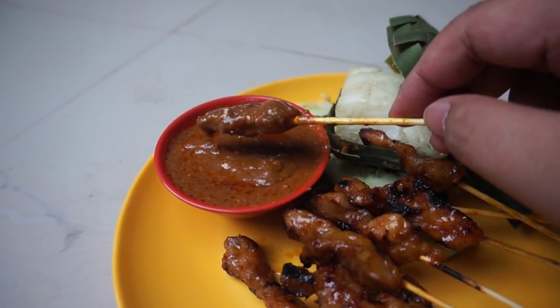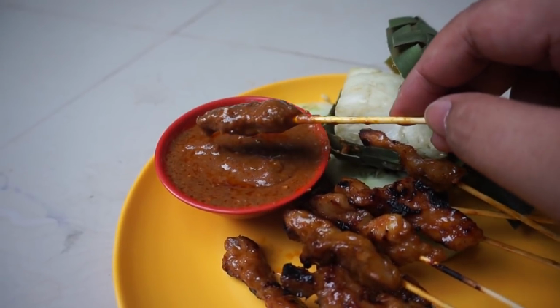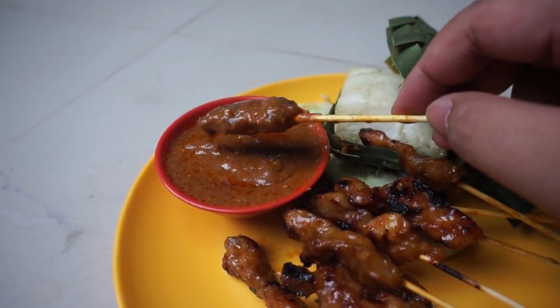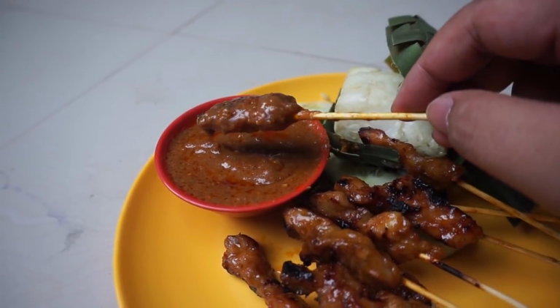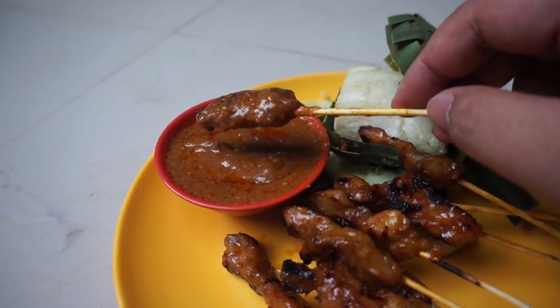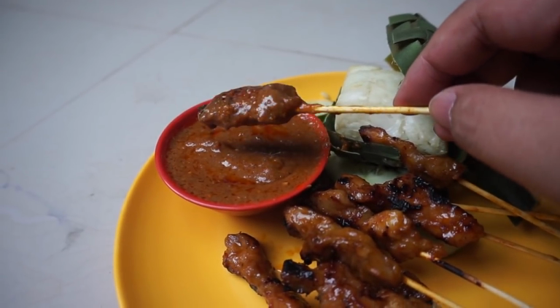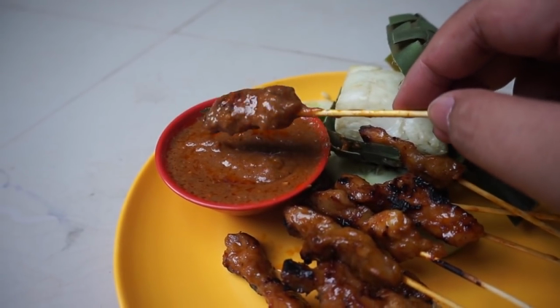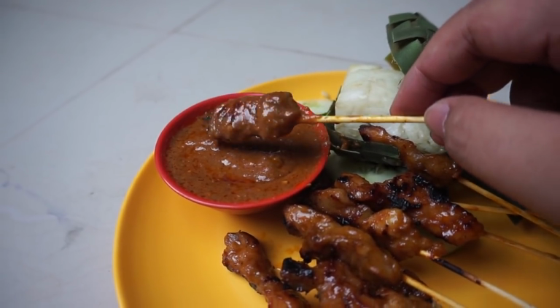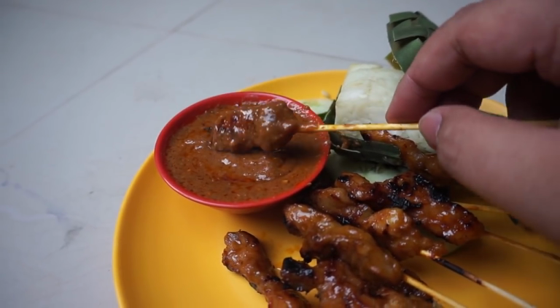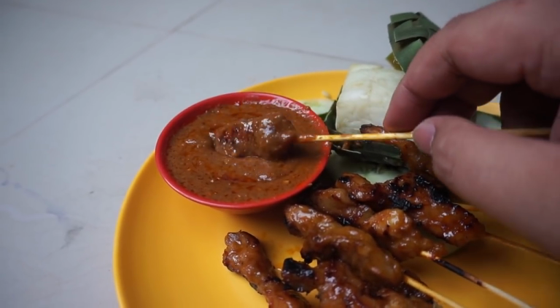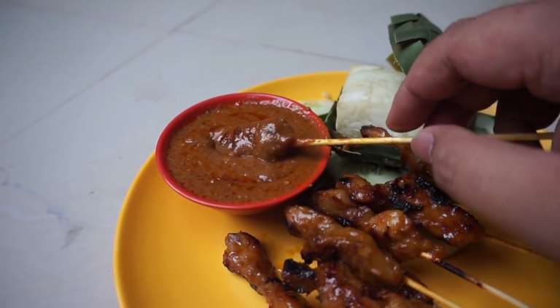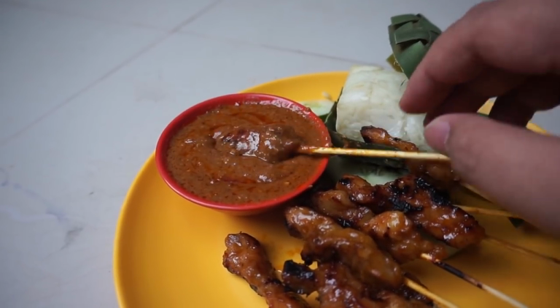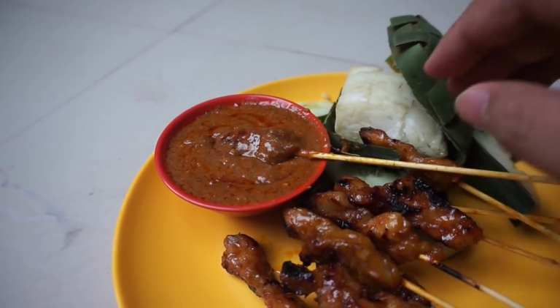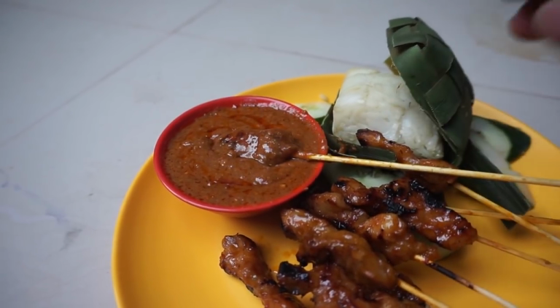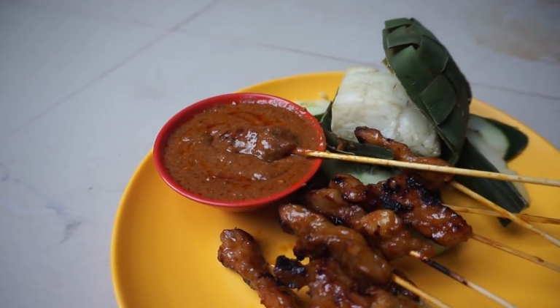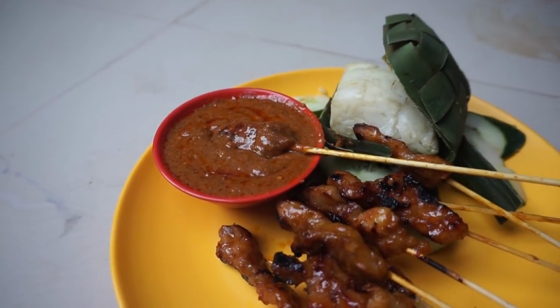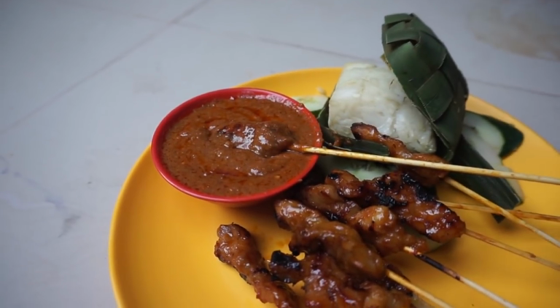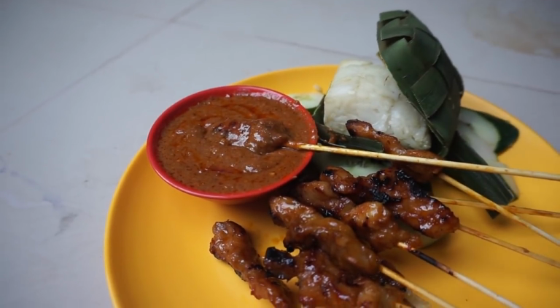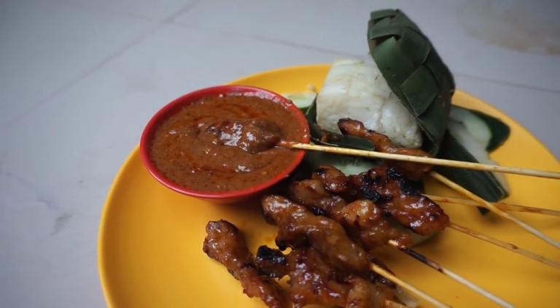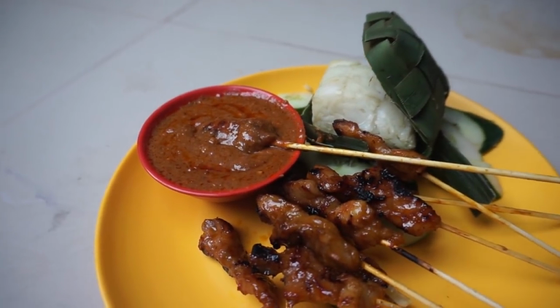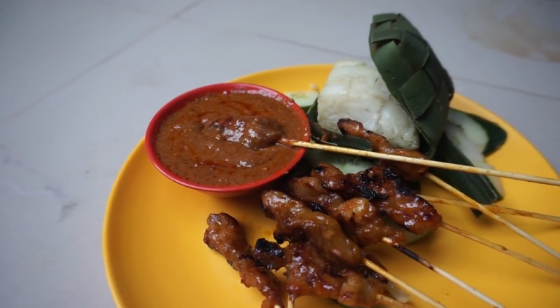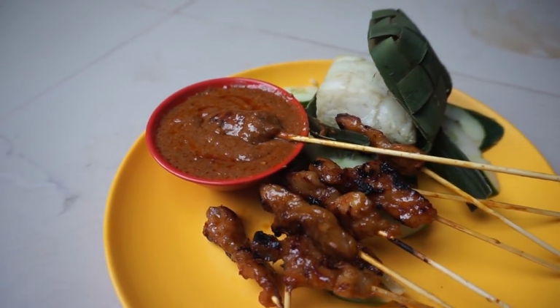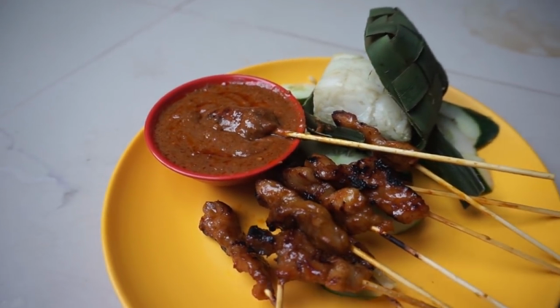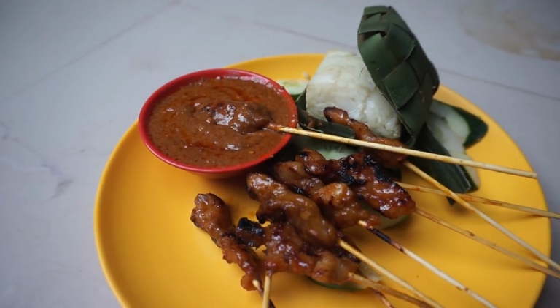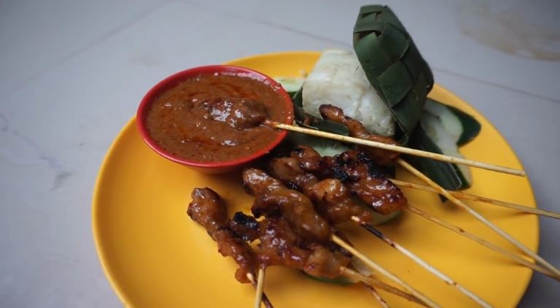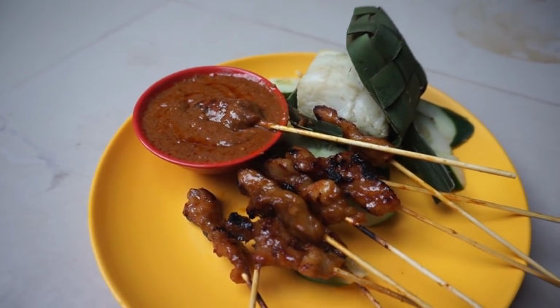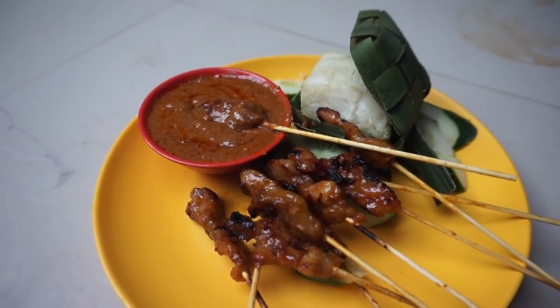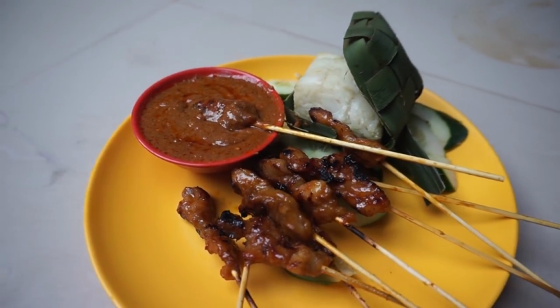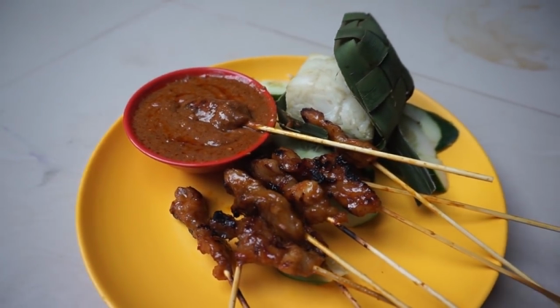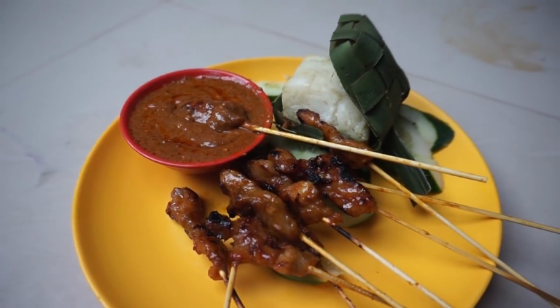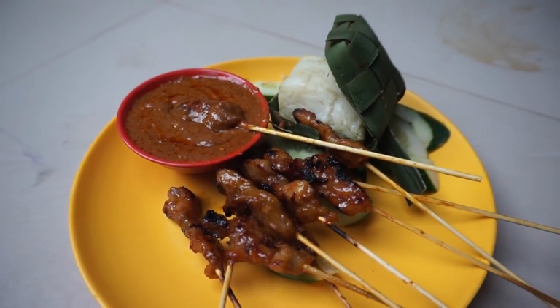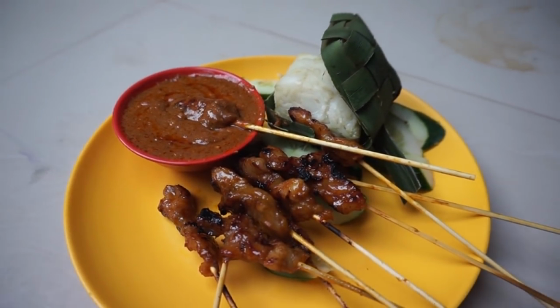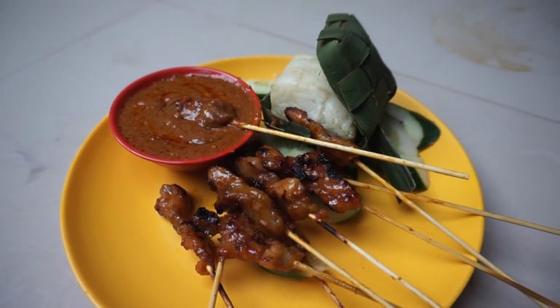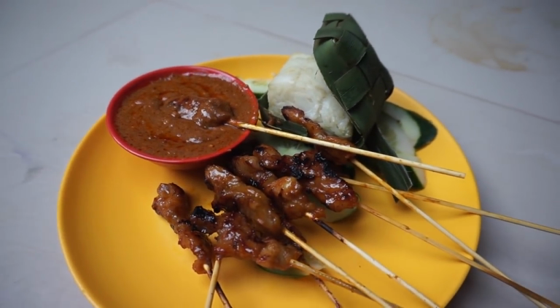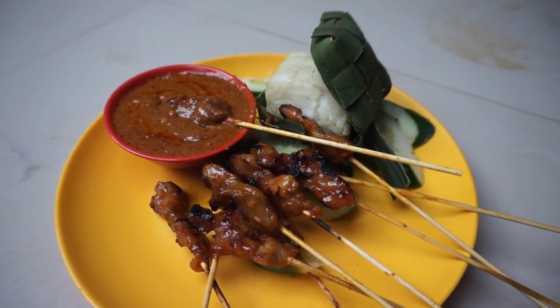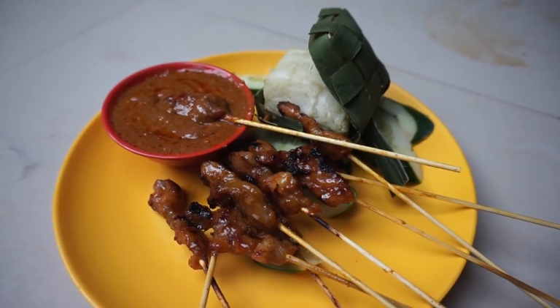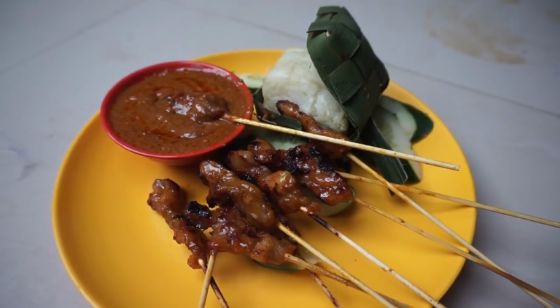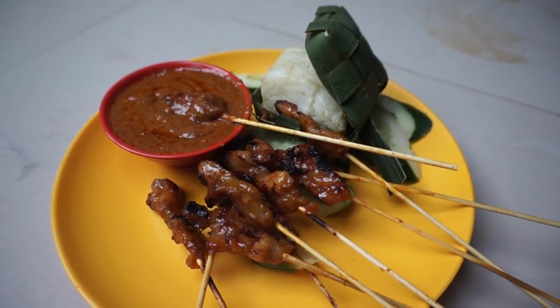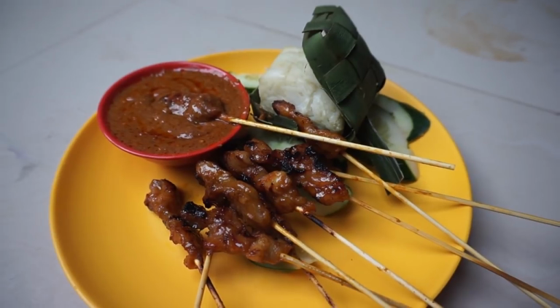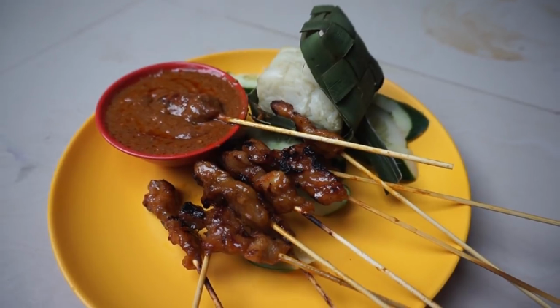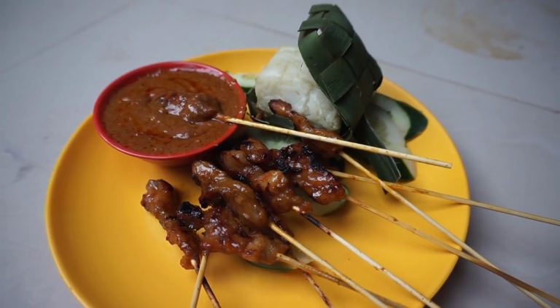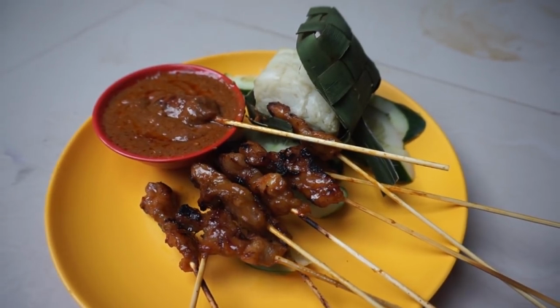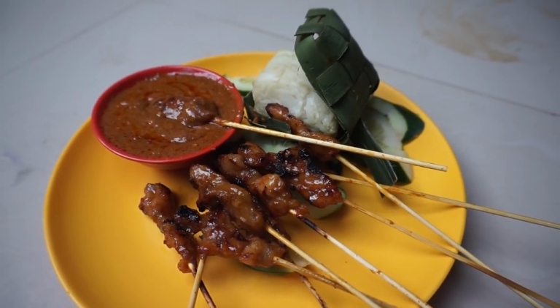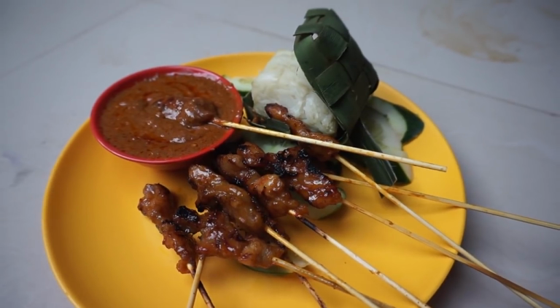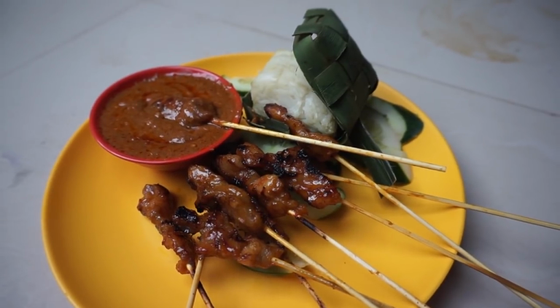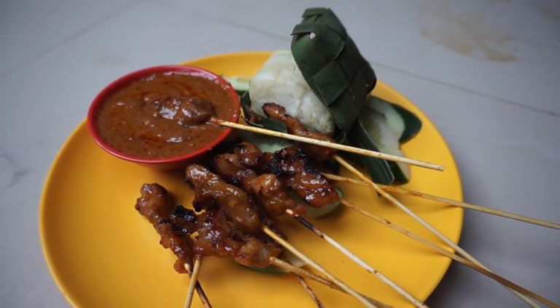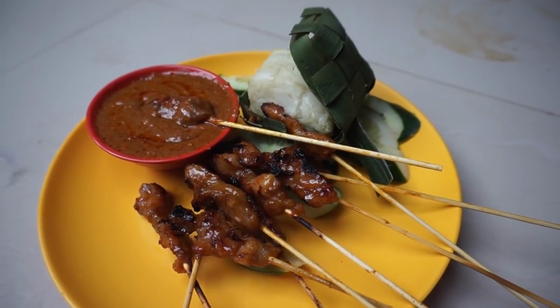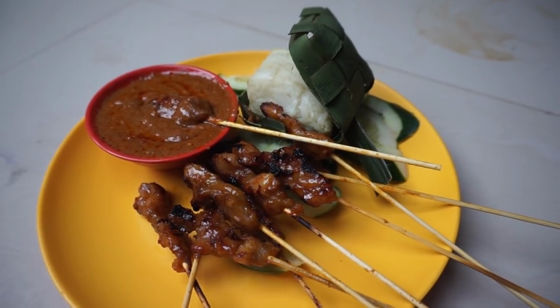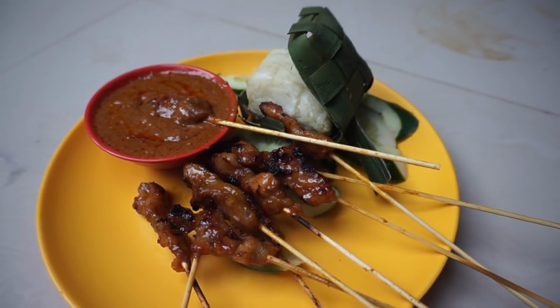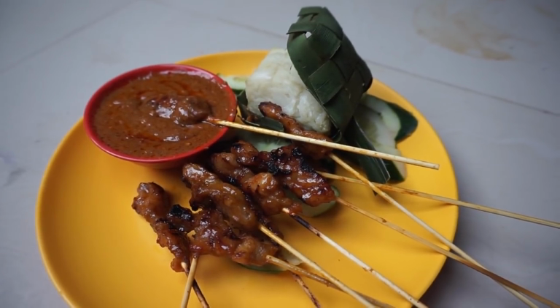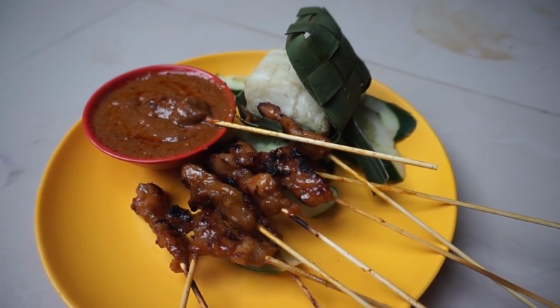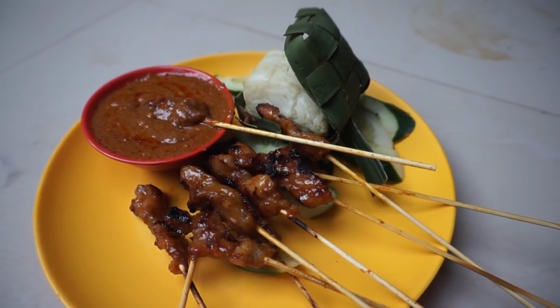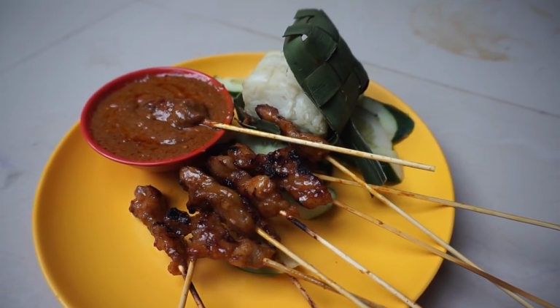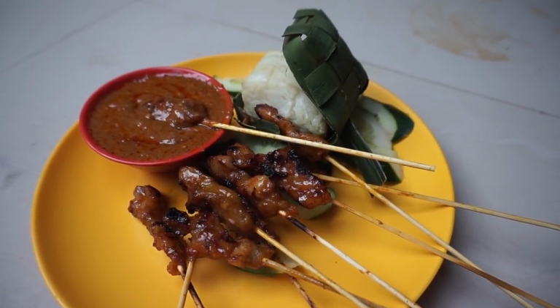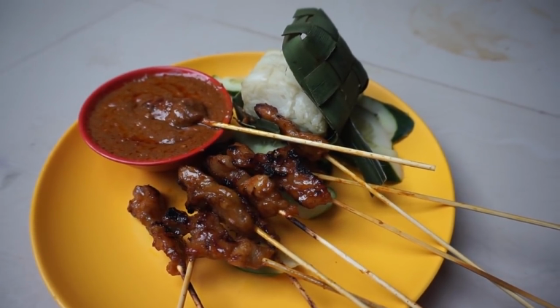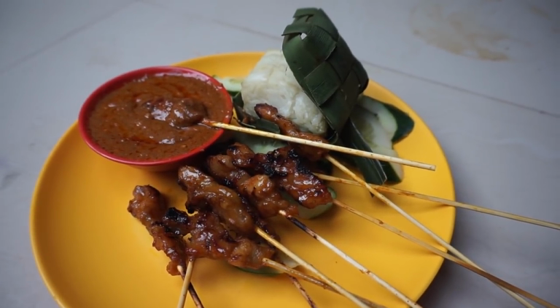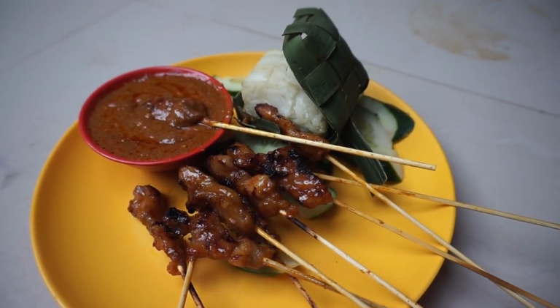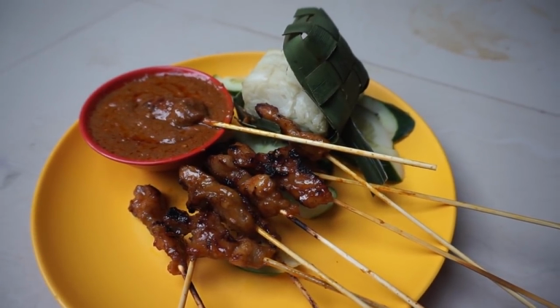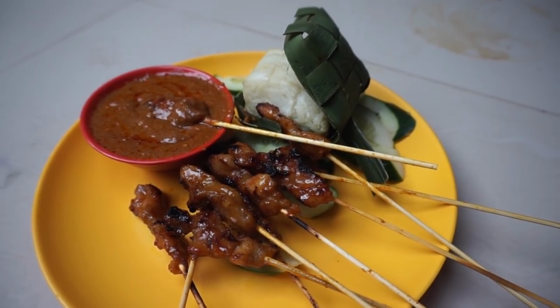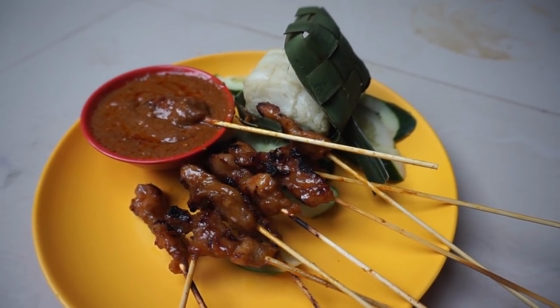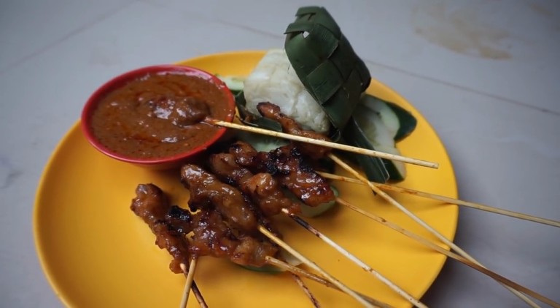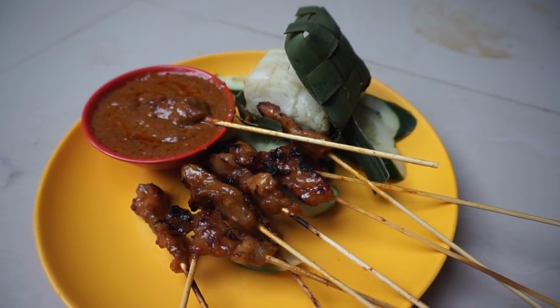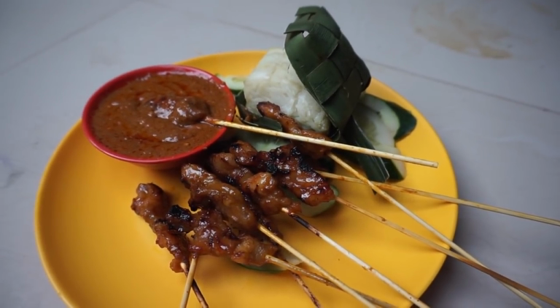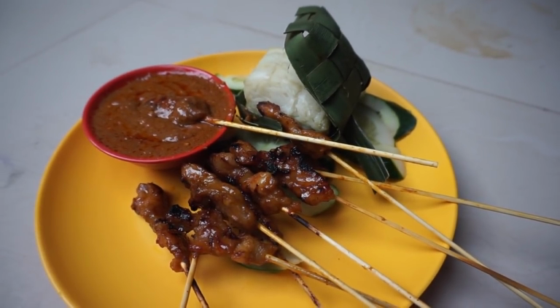And it's also very cheap — 42 cents for one satay stick. It's one of the cheaper satays I've eaten in Singapore.